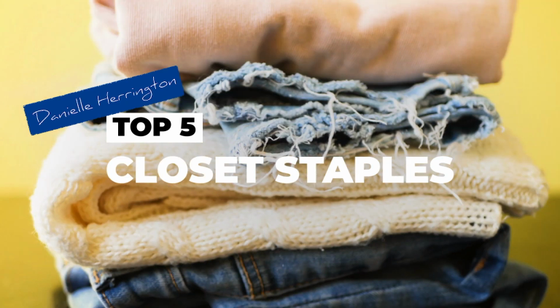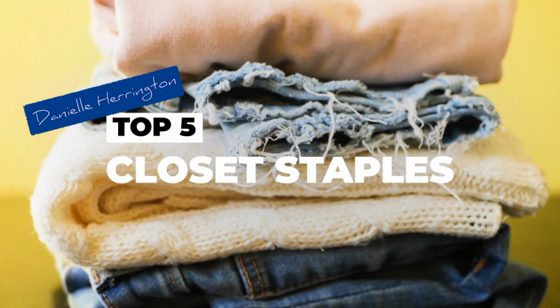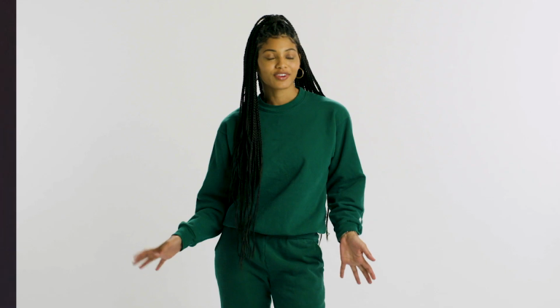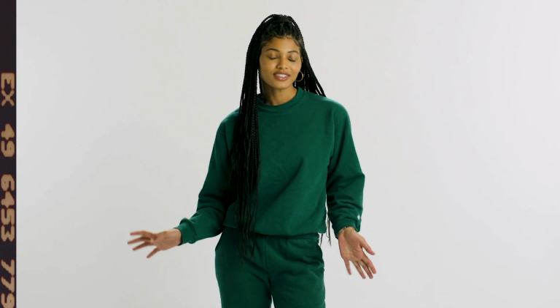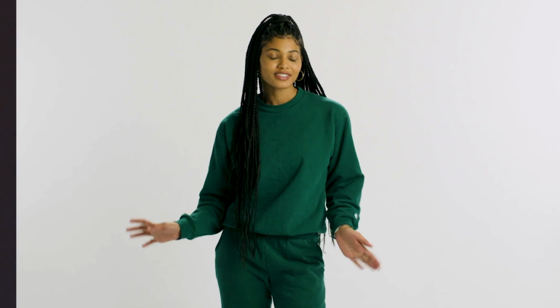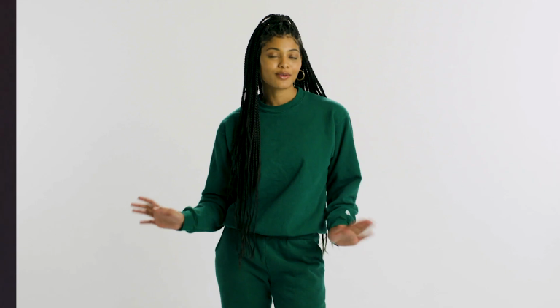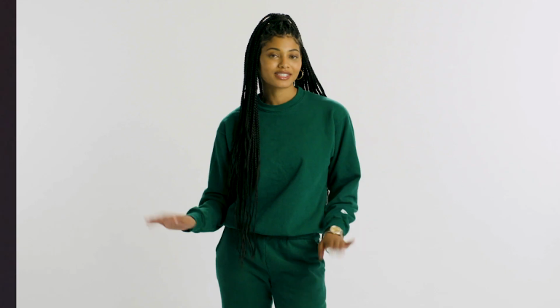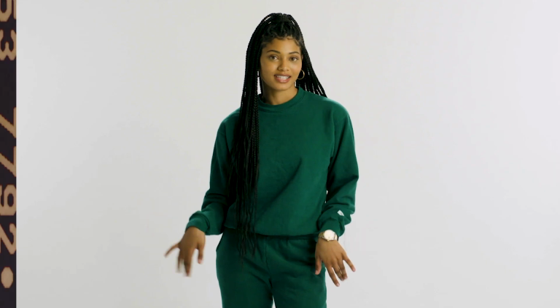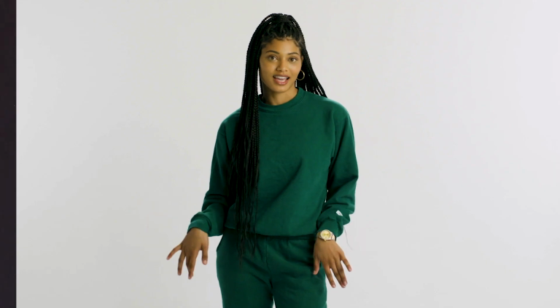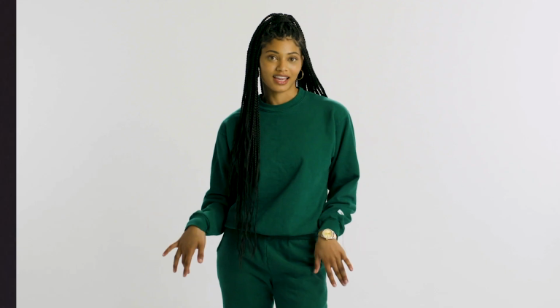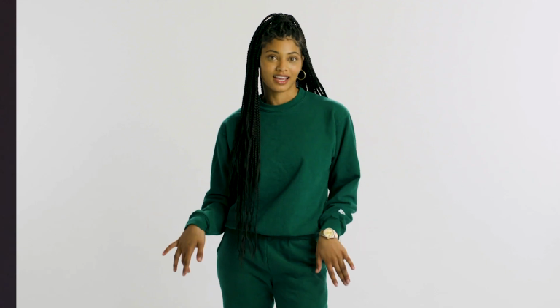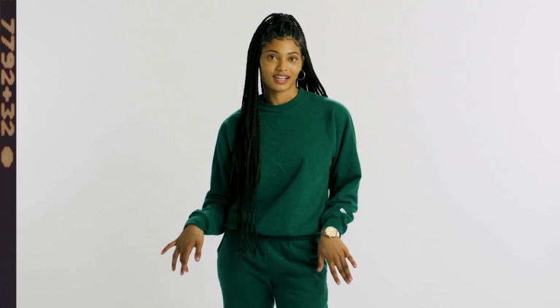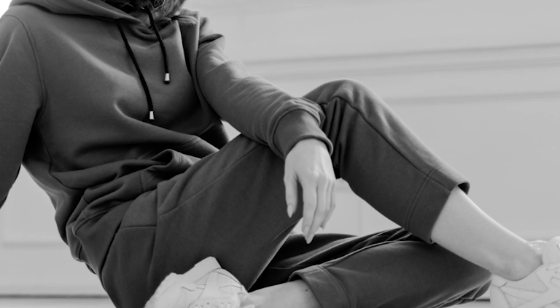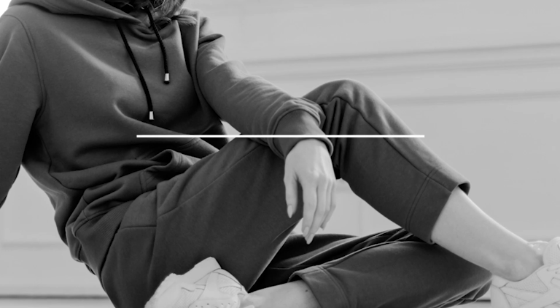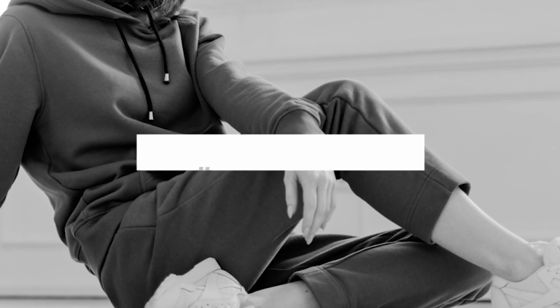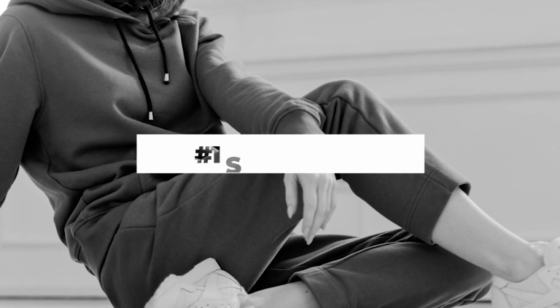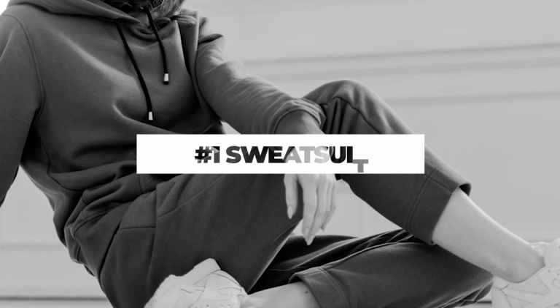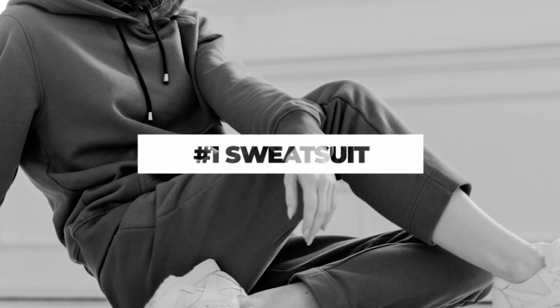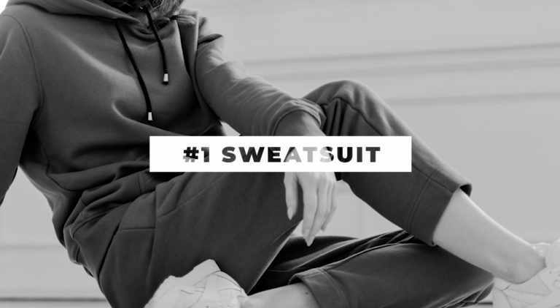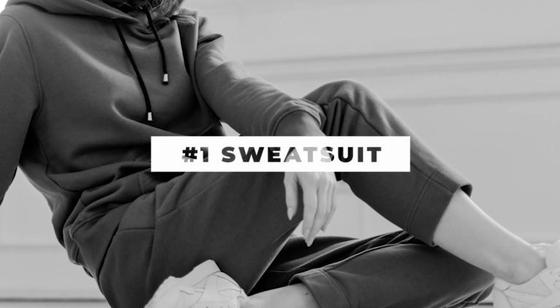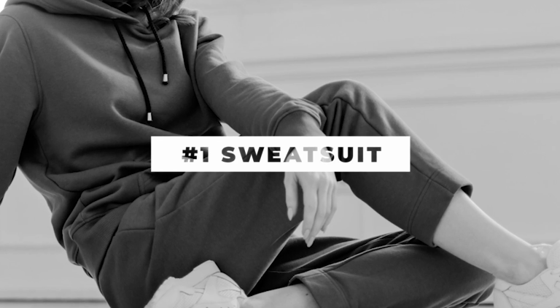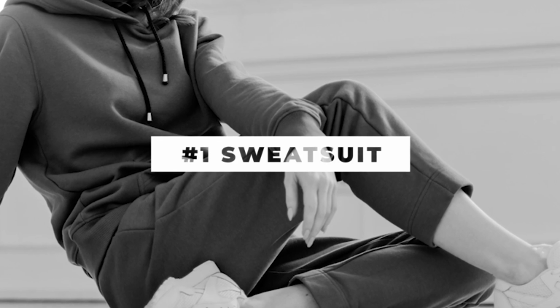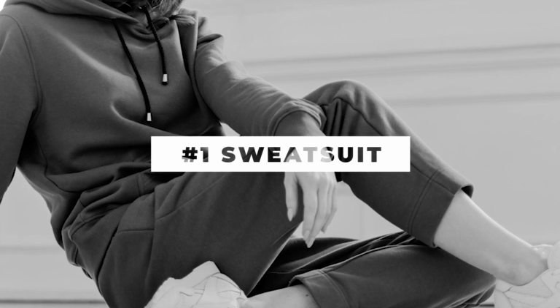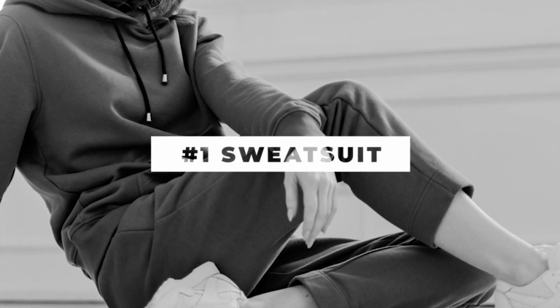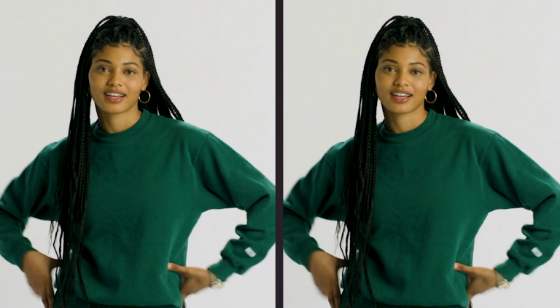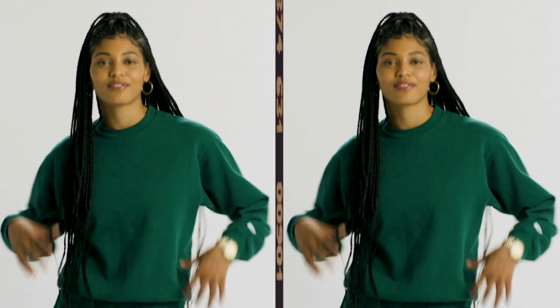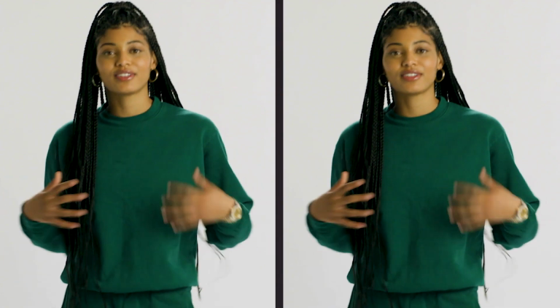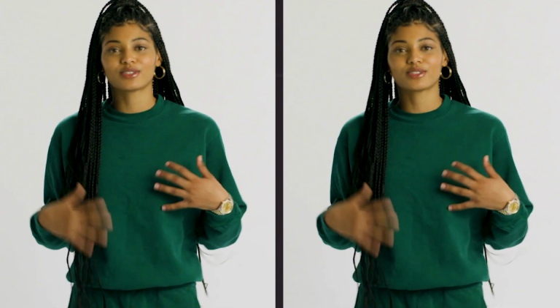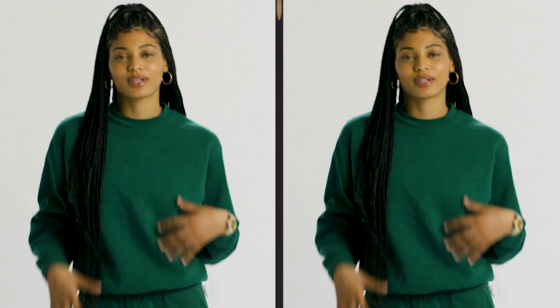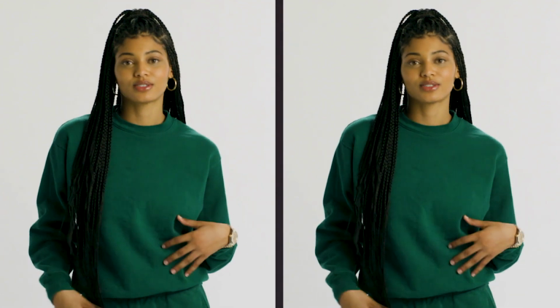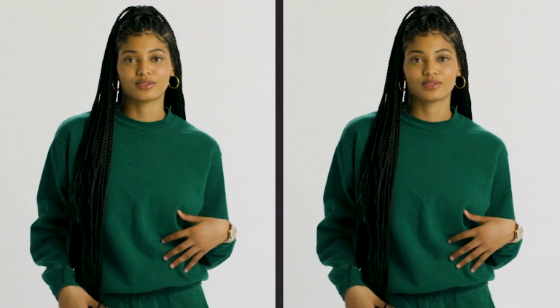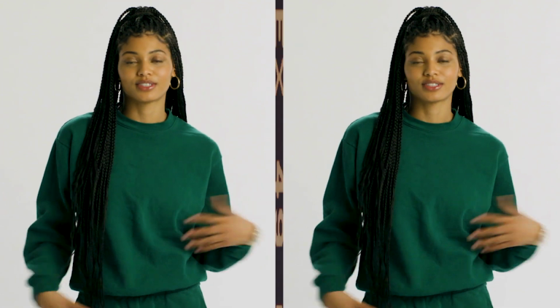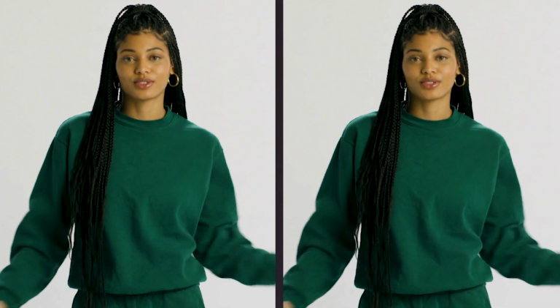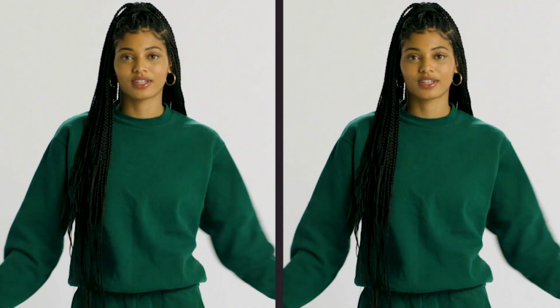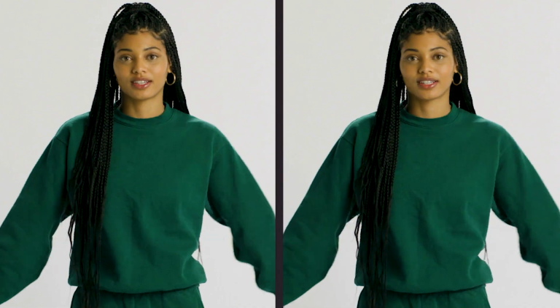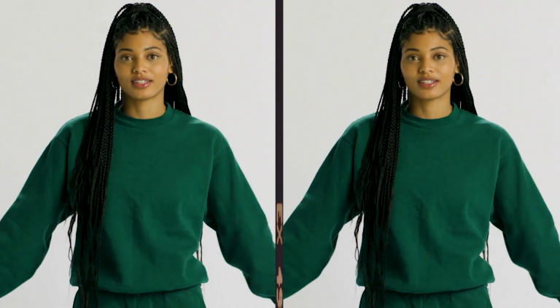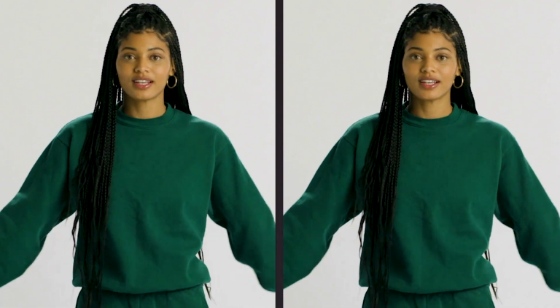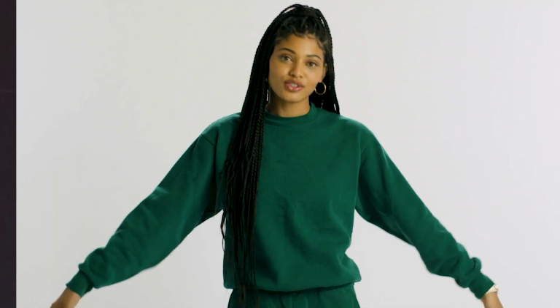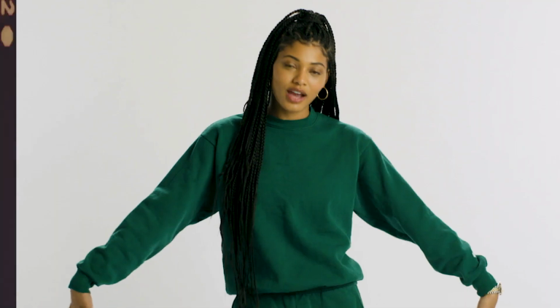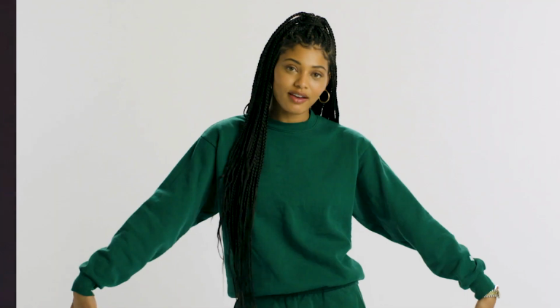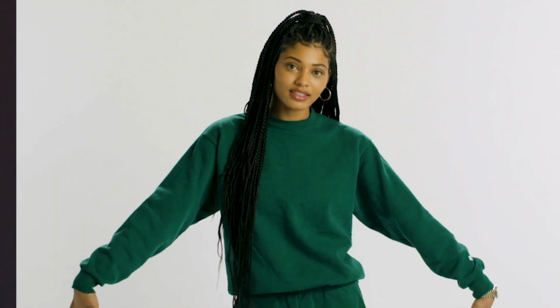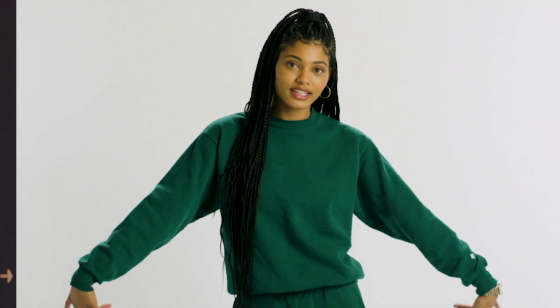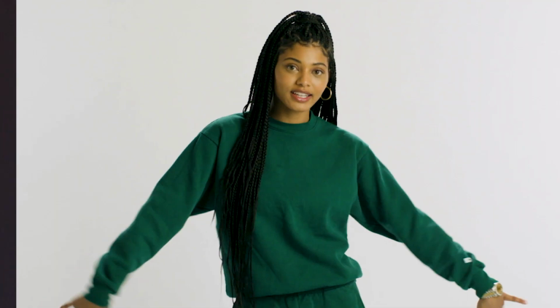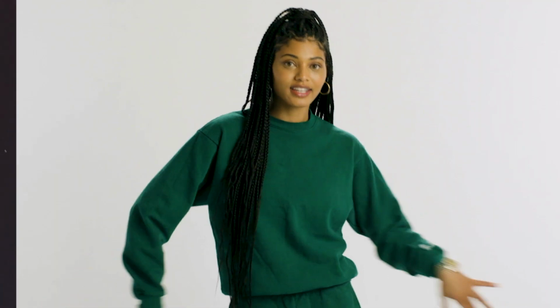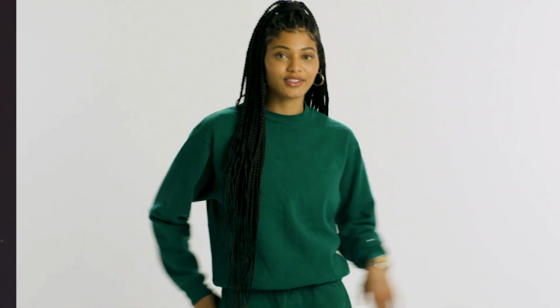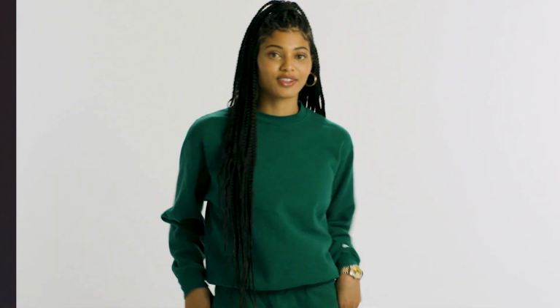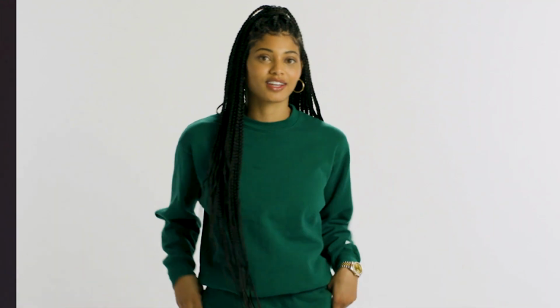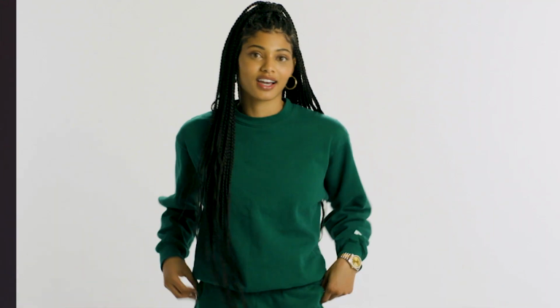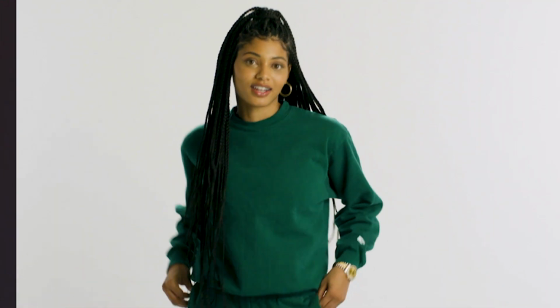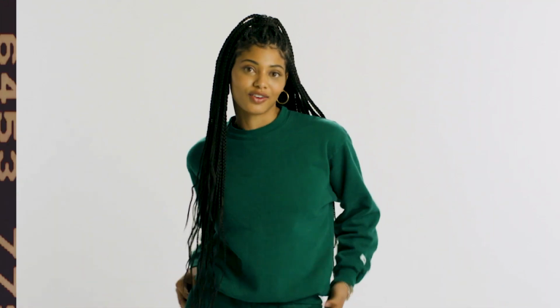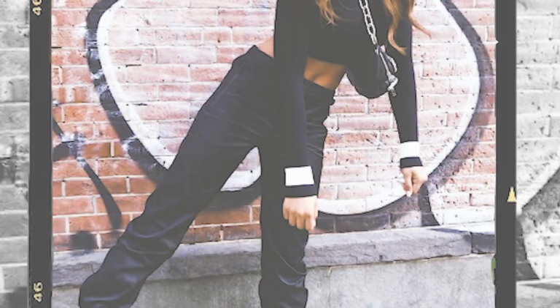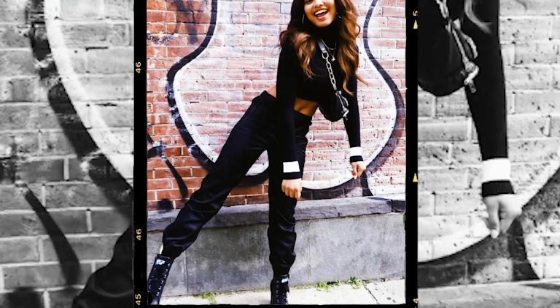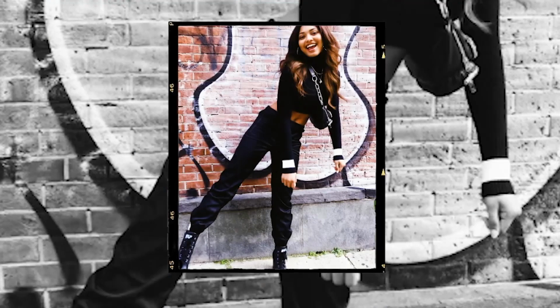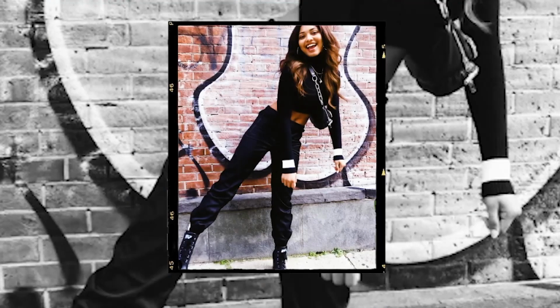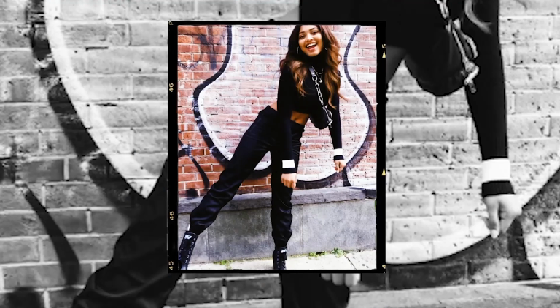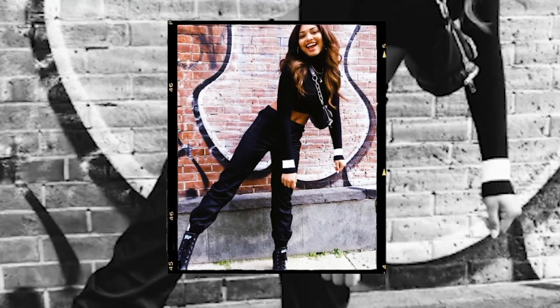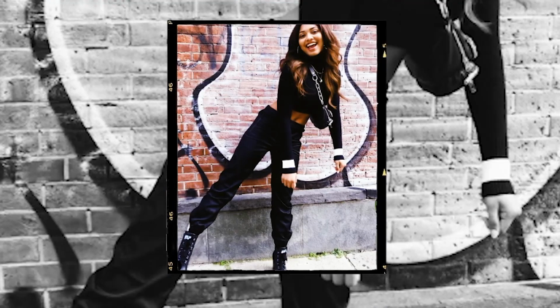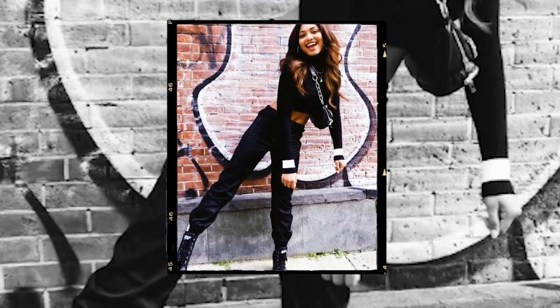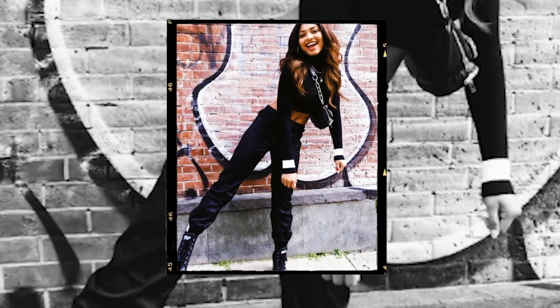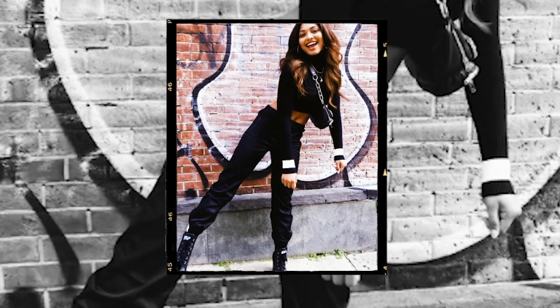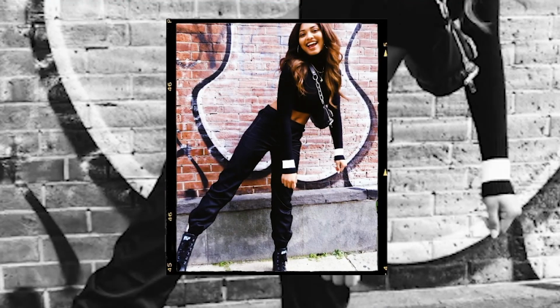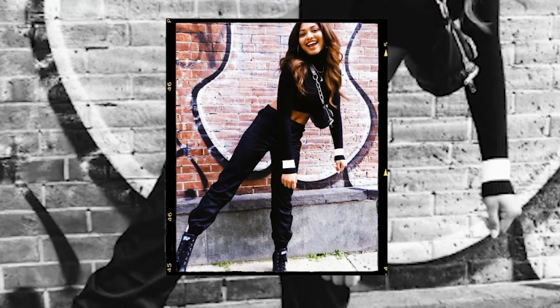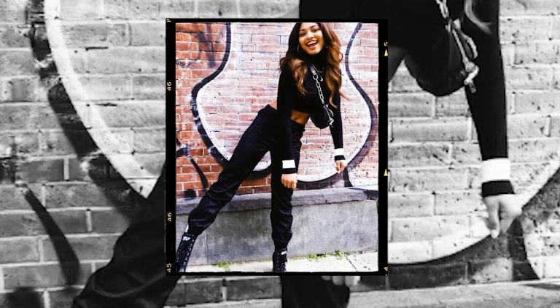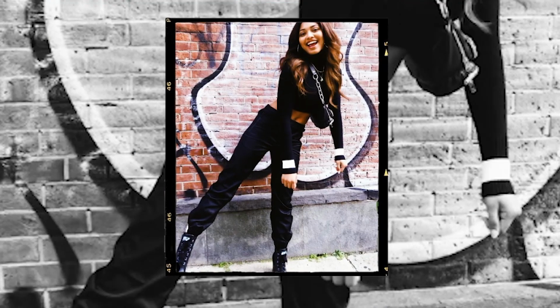First, I would say a sweatsuit — a comfy sweatsuit that you can travel in. You can kind of put some boots on and look cute.